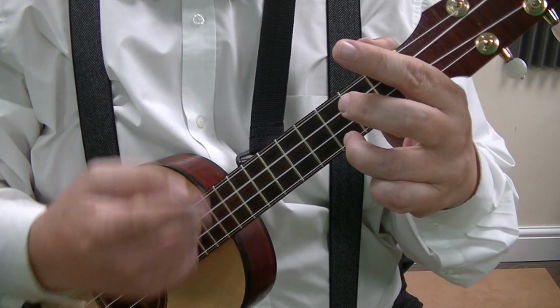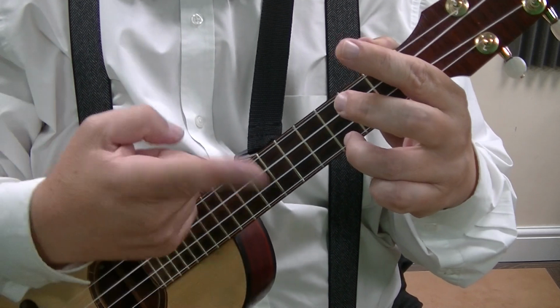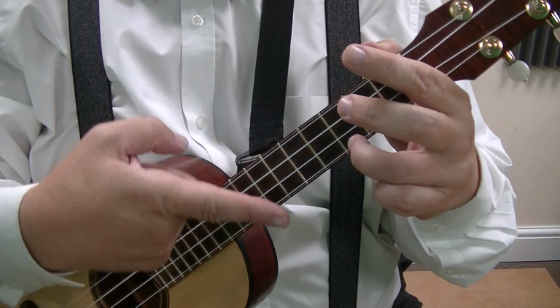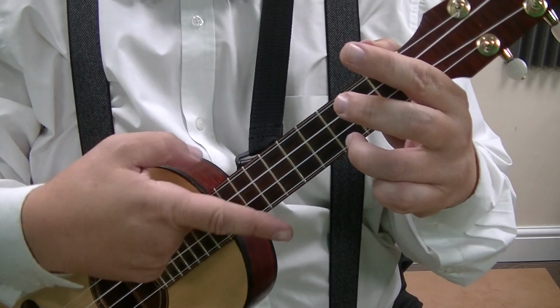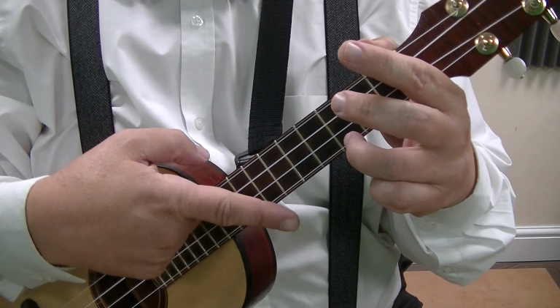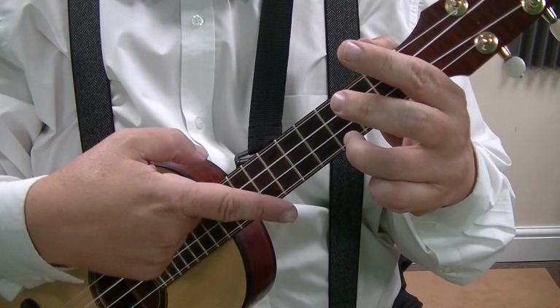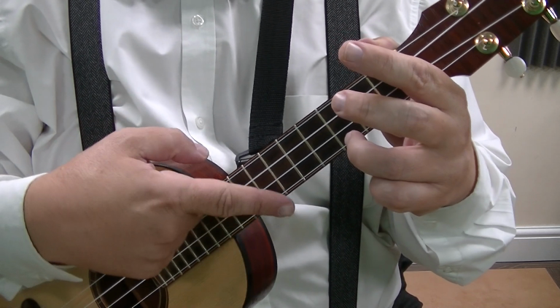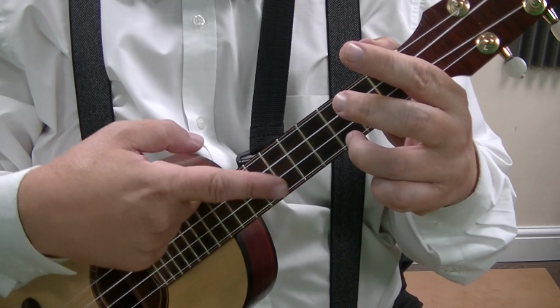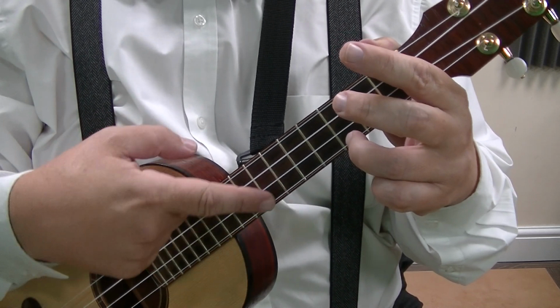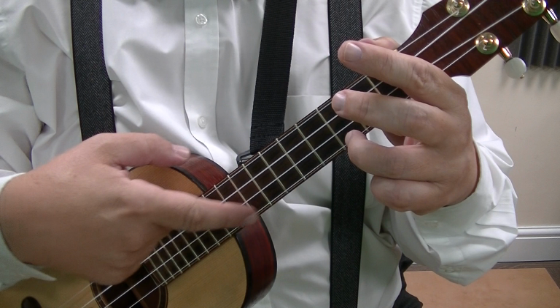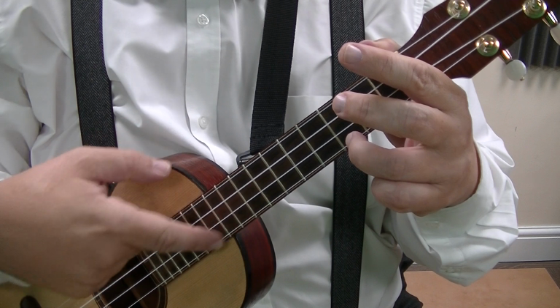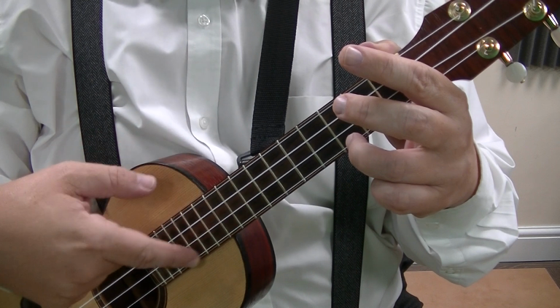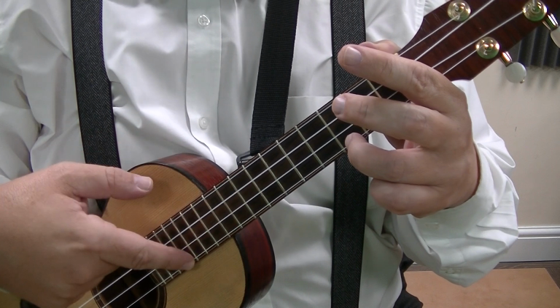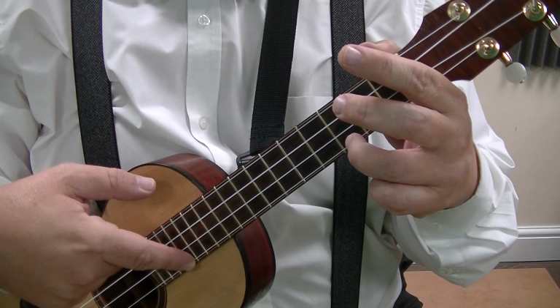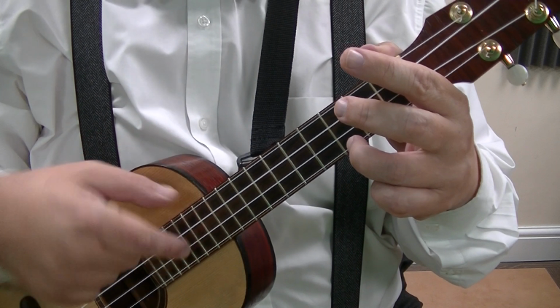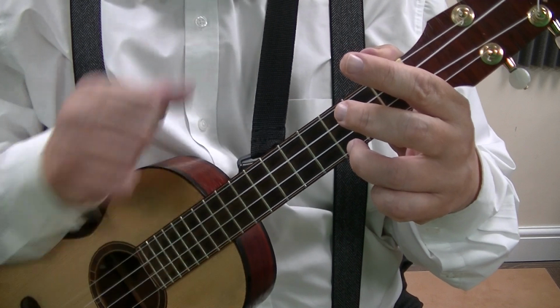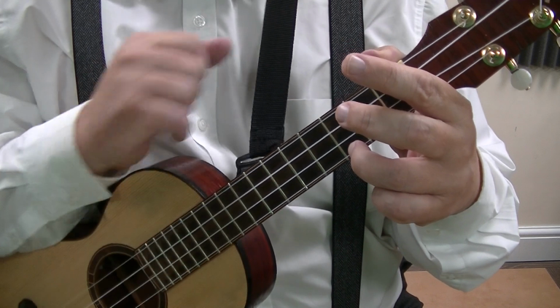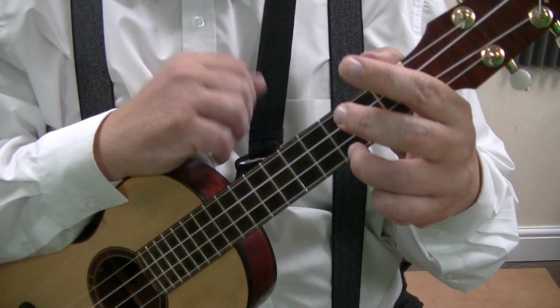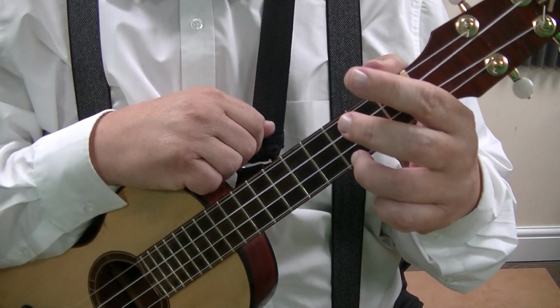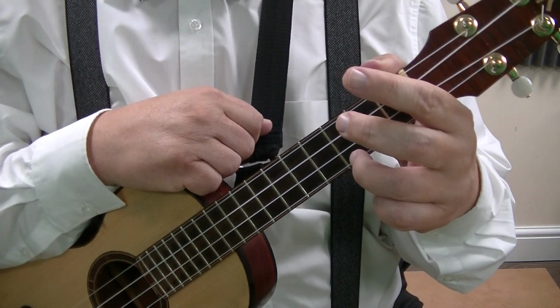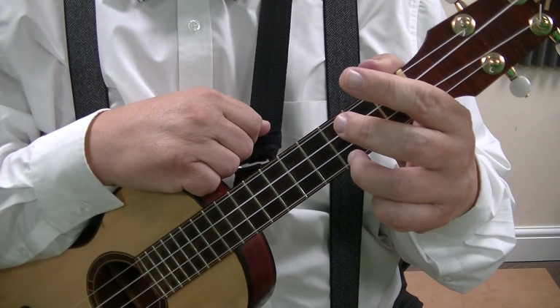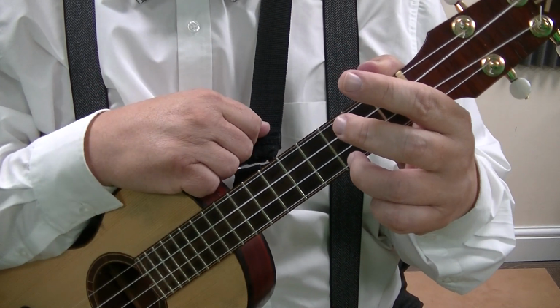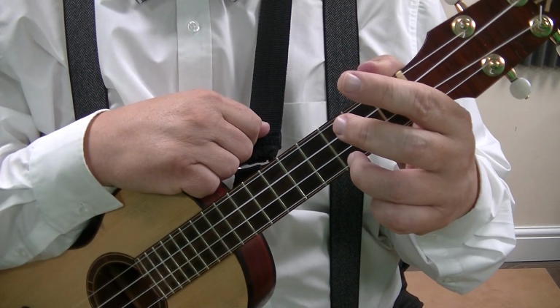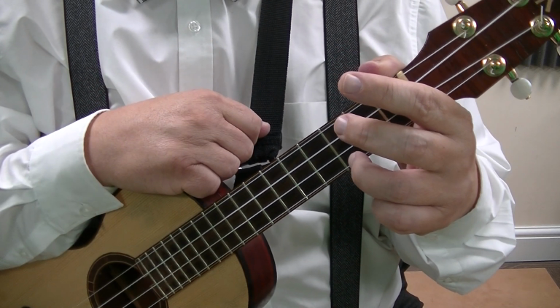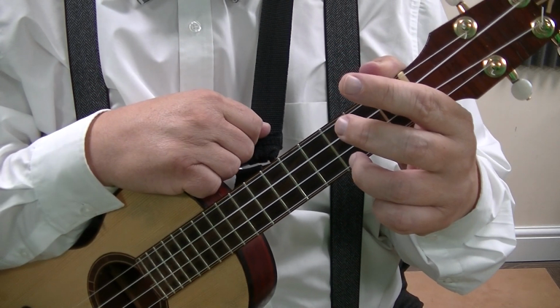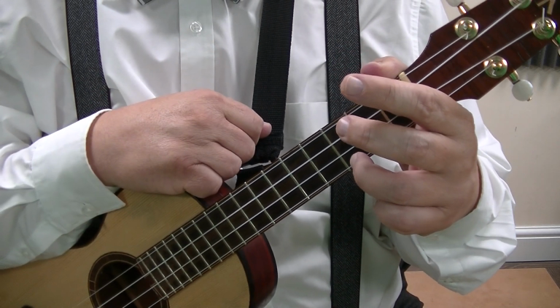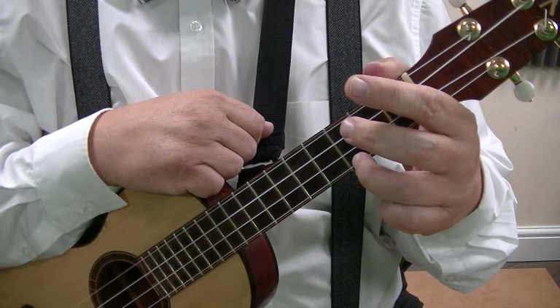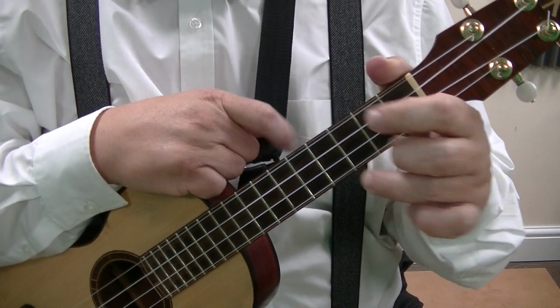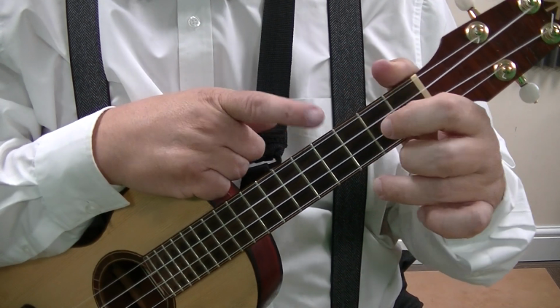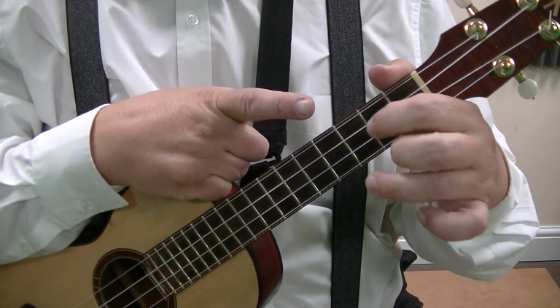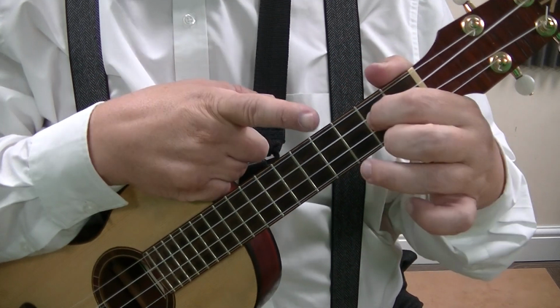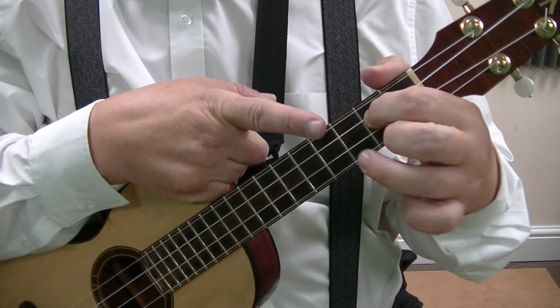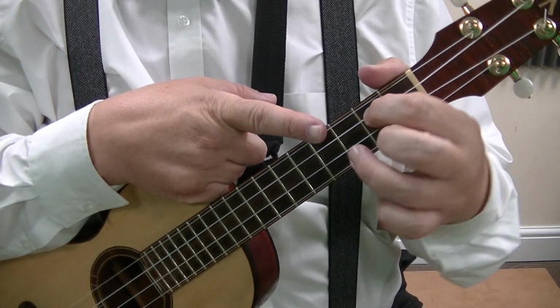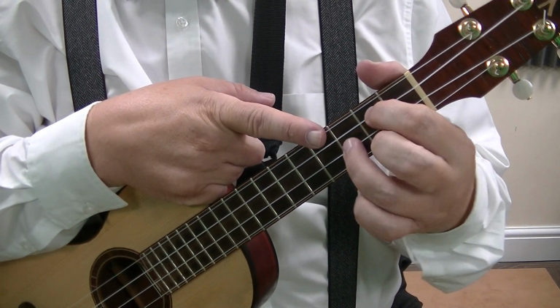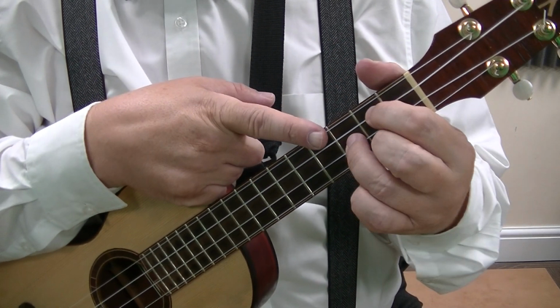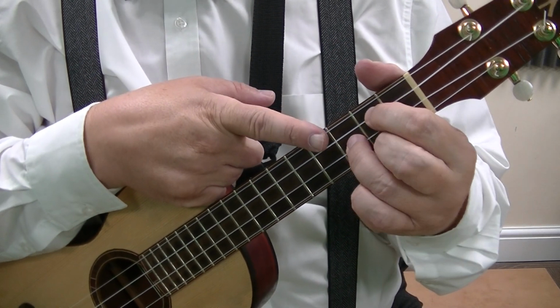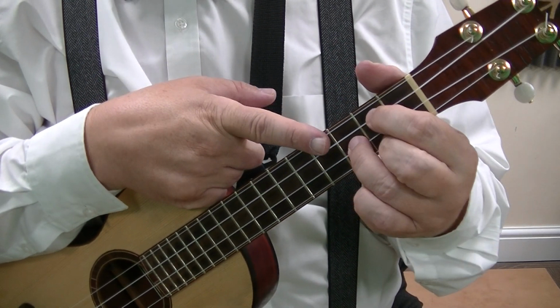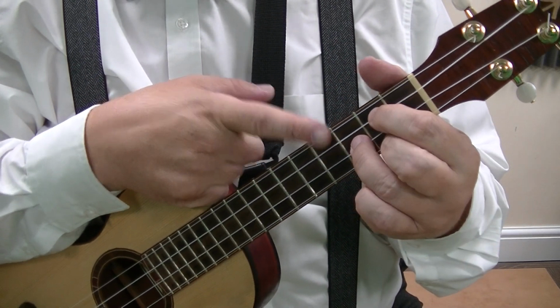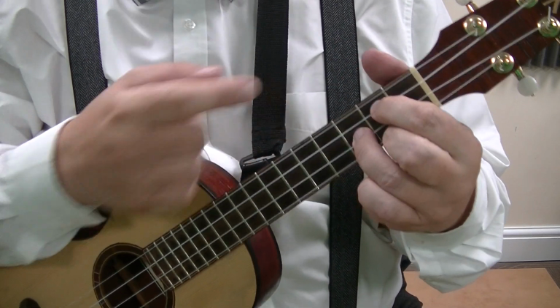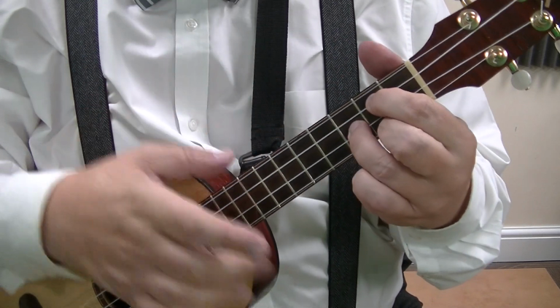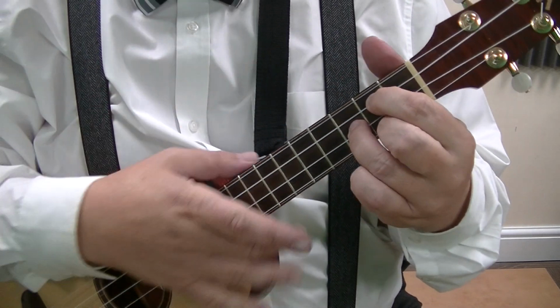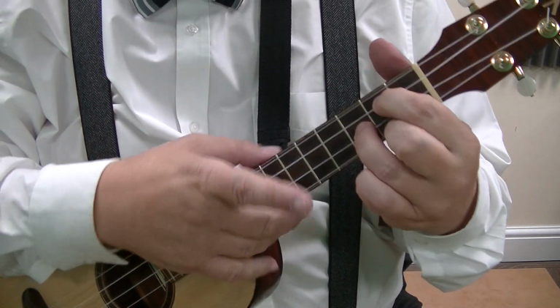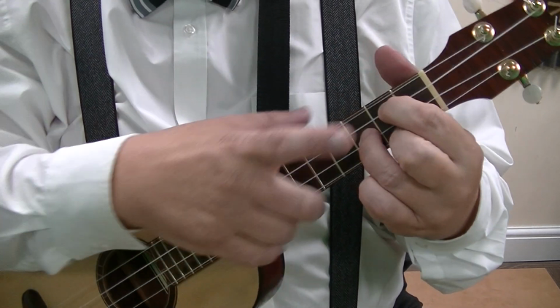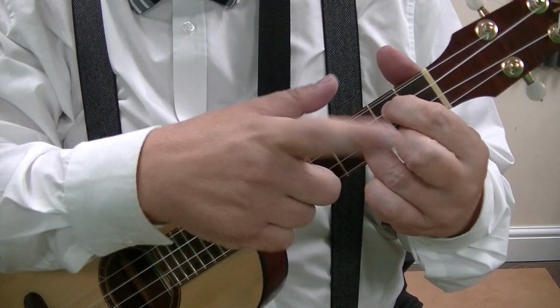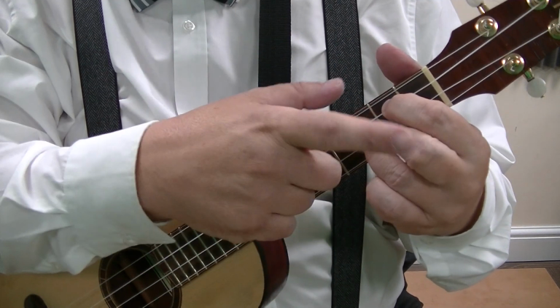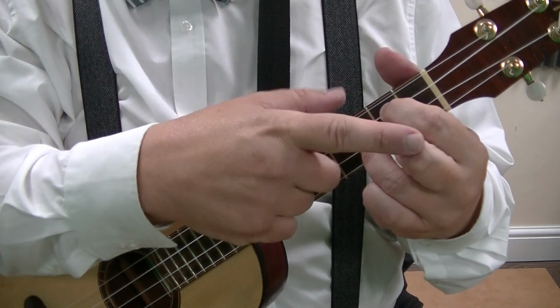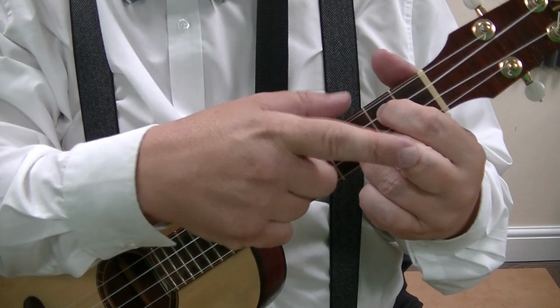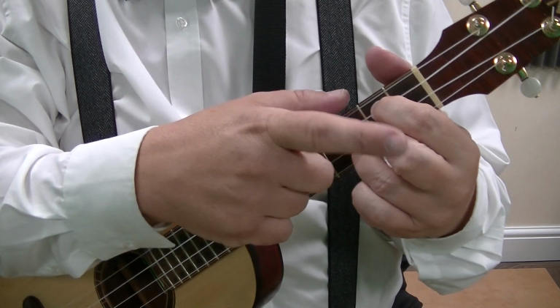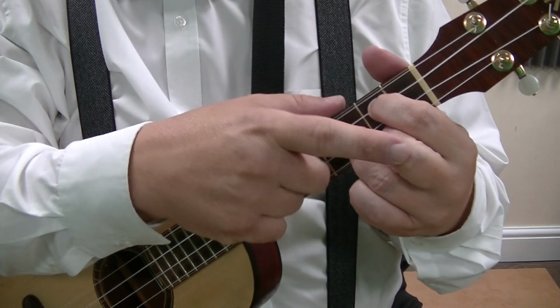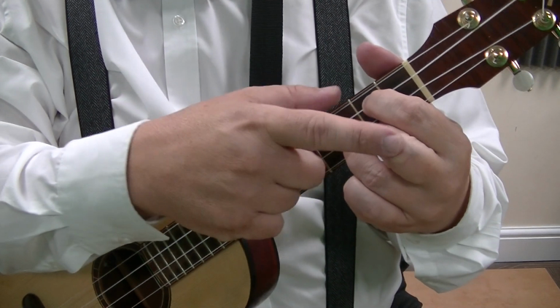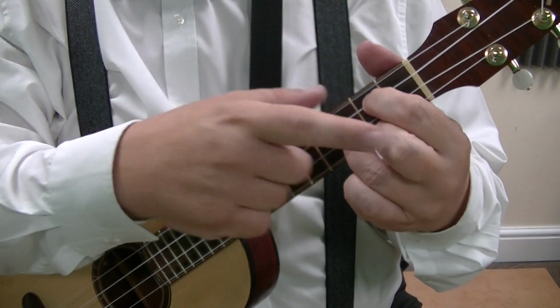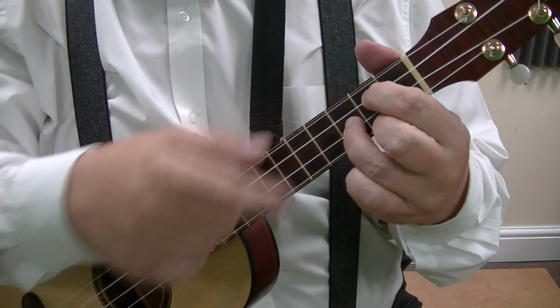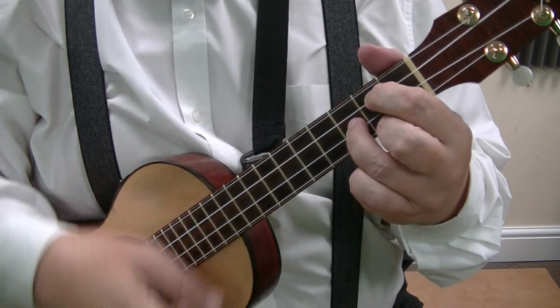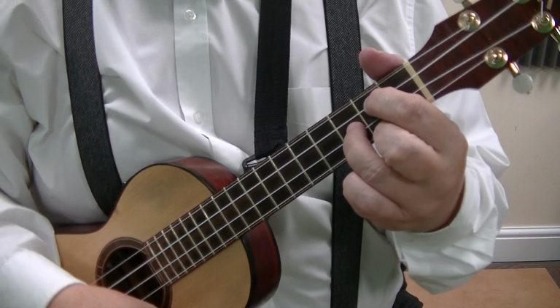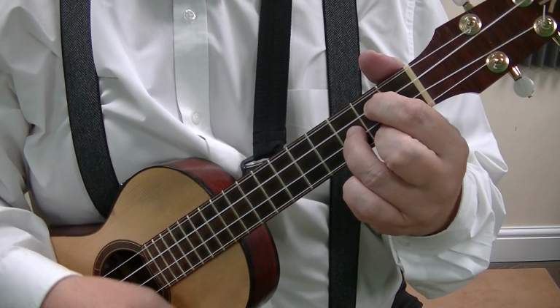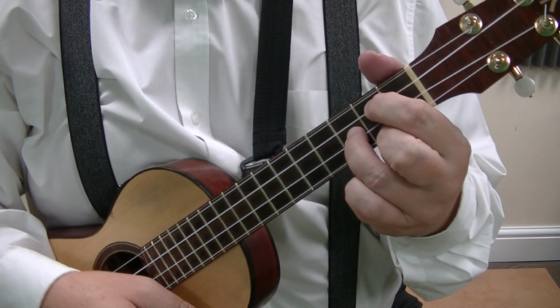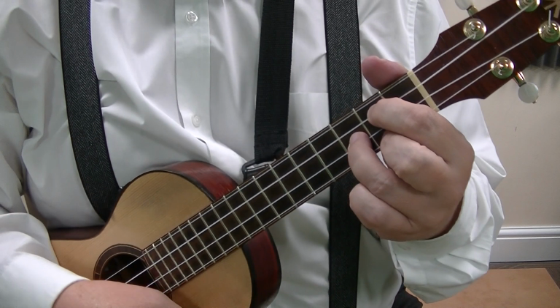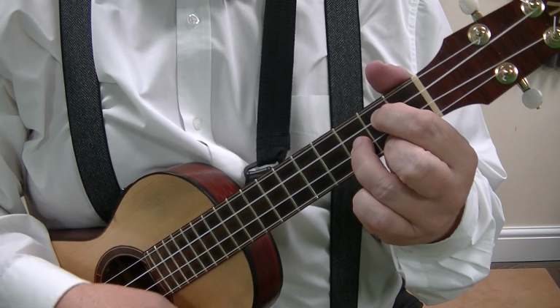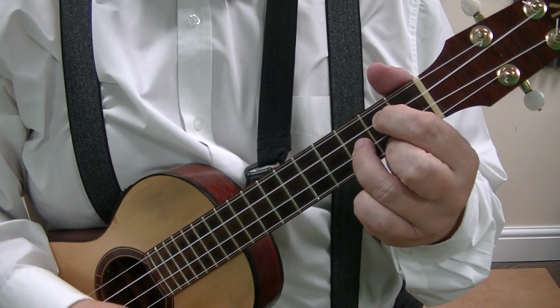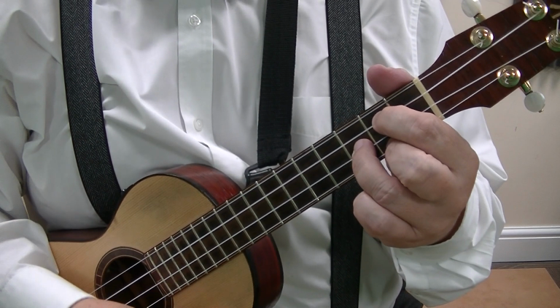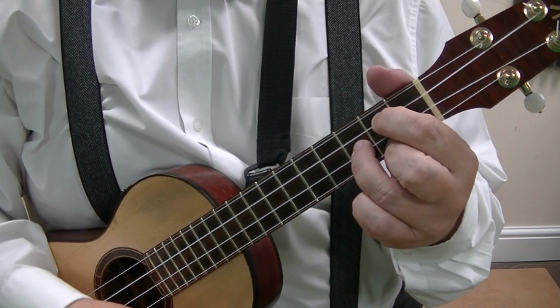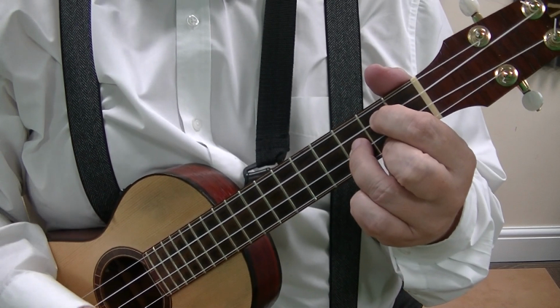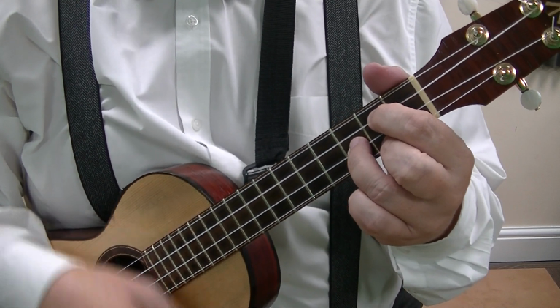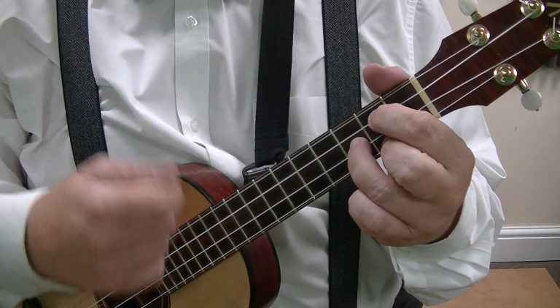You always do it on the A string, the bottom string. If you were to do it on a G chord, your middle finger would come off and on again.